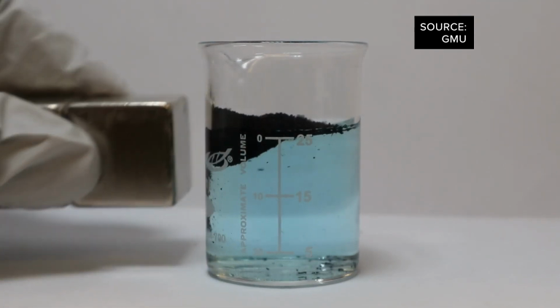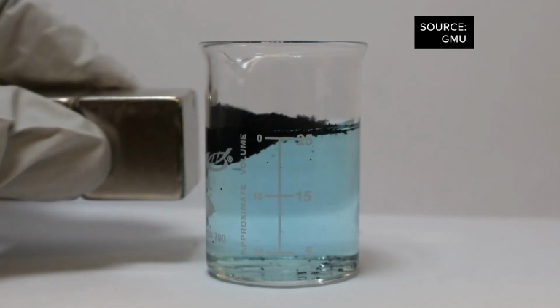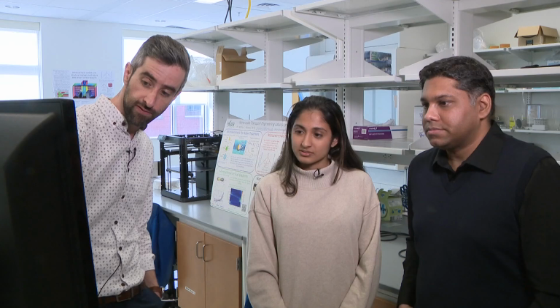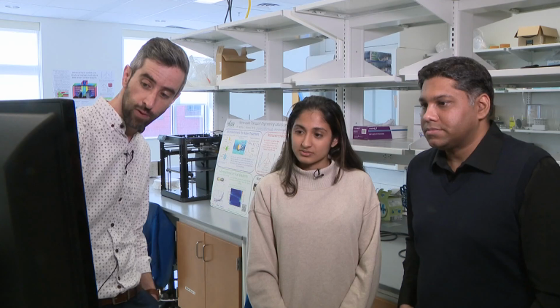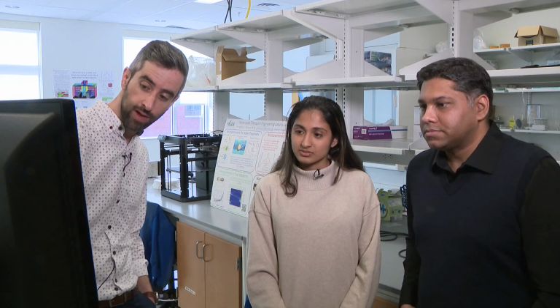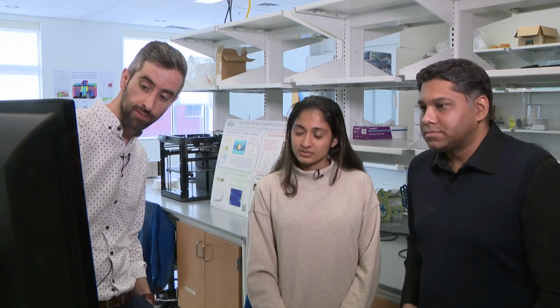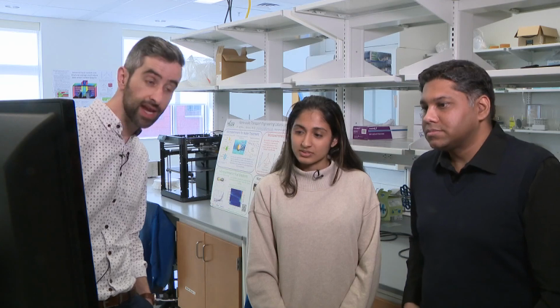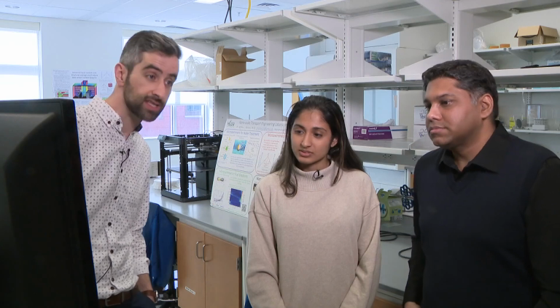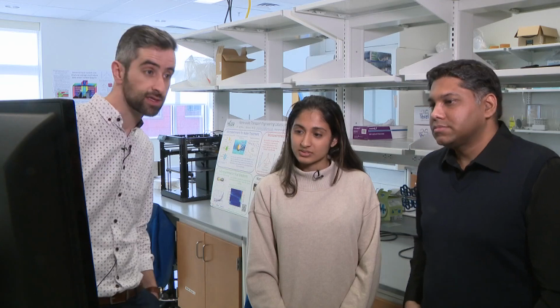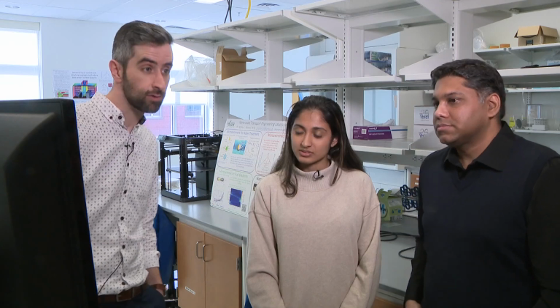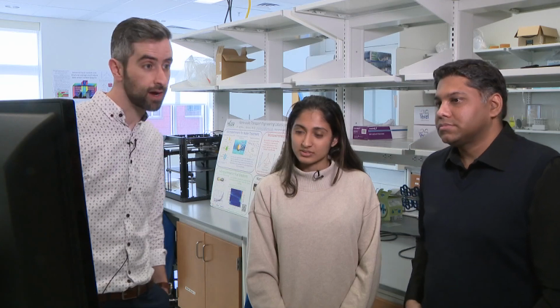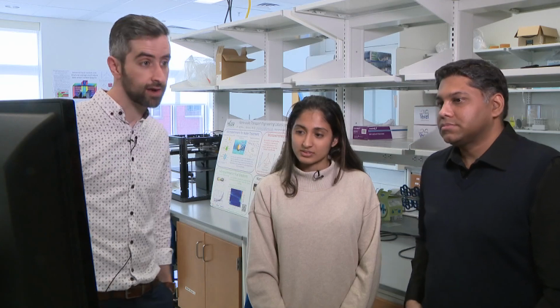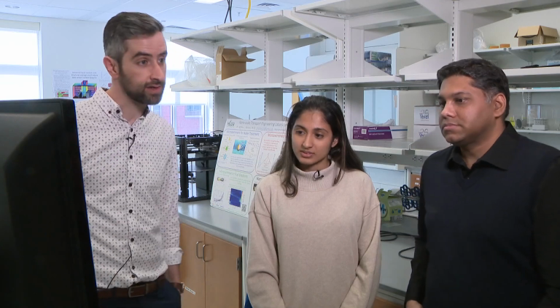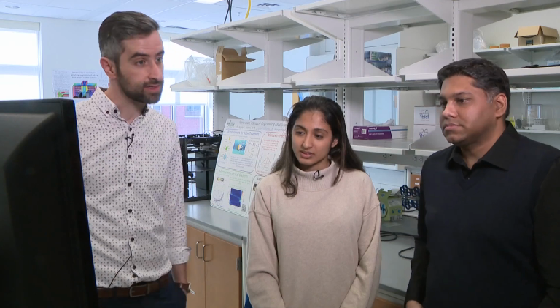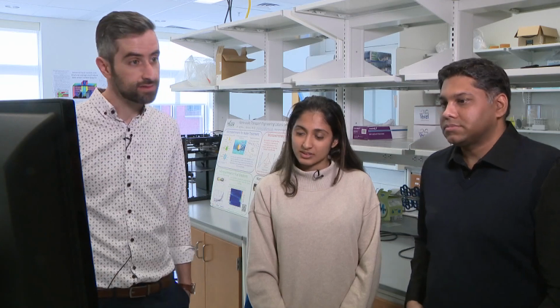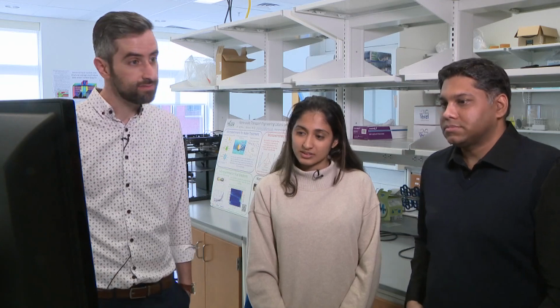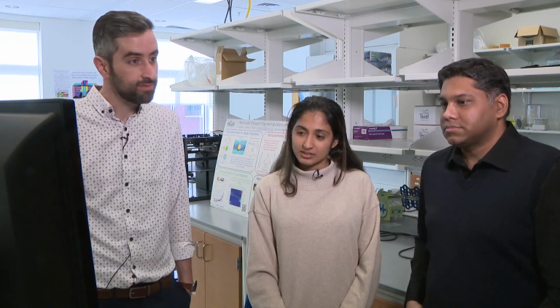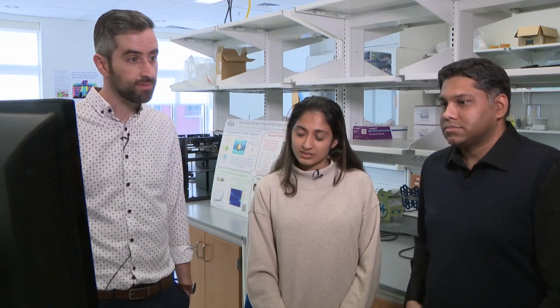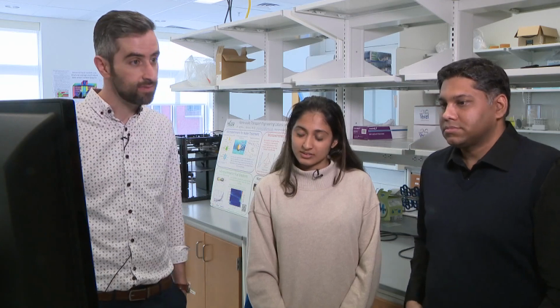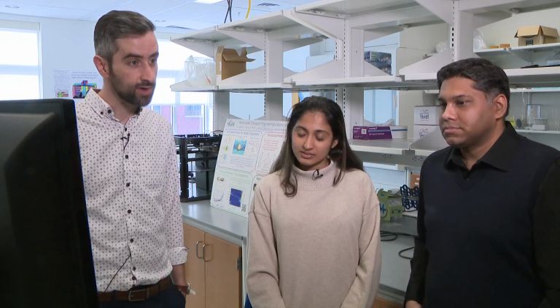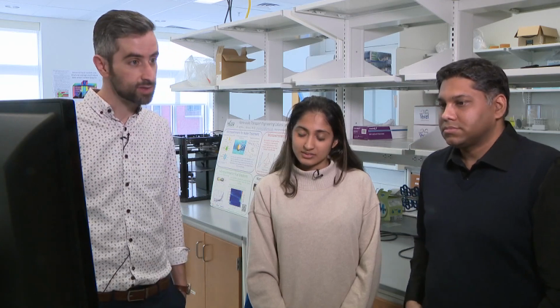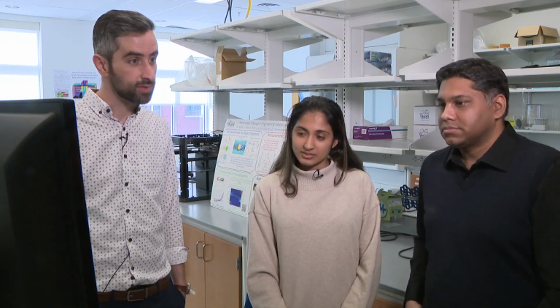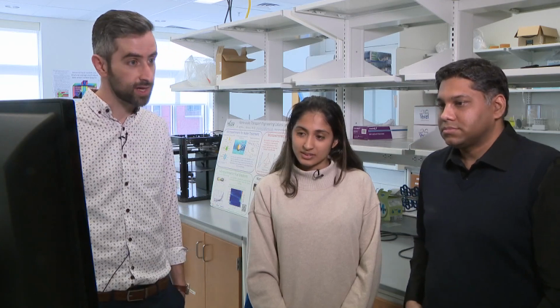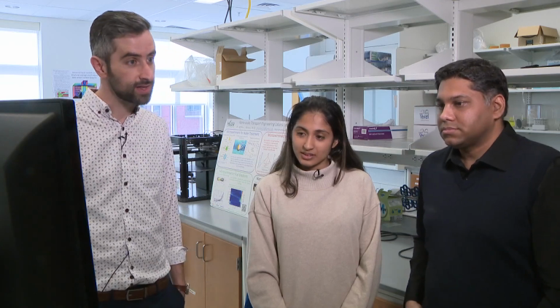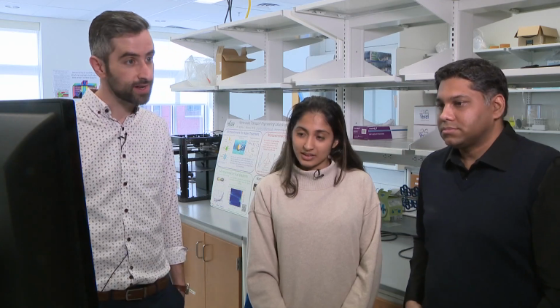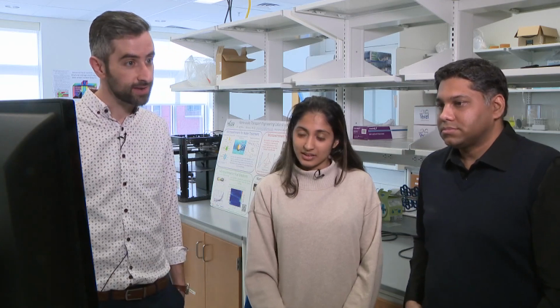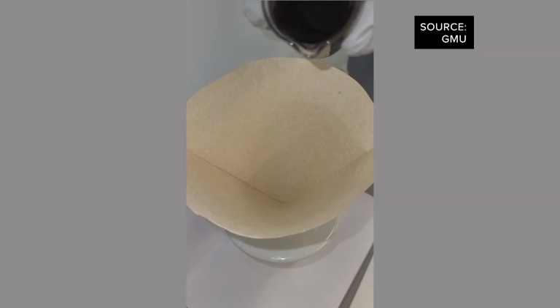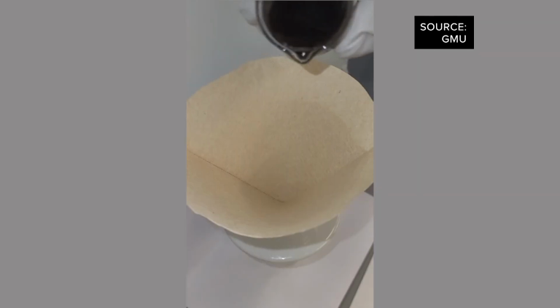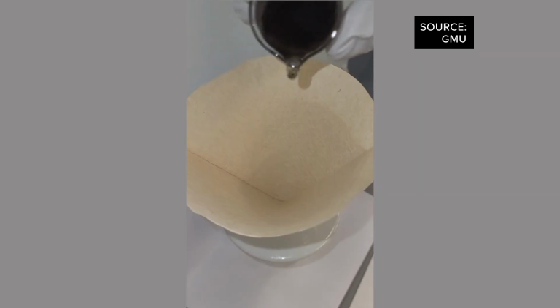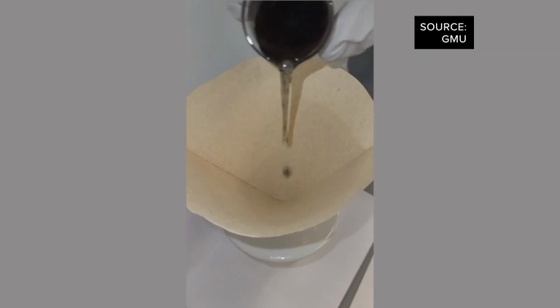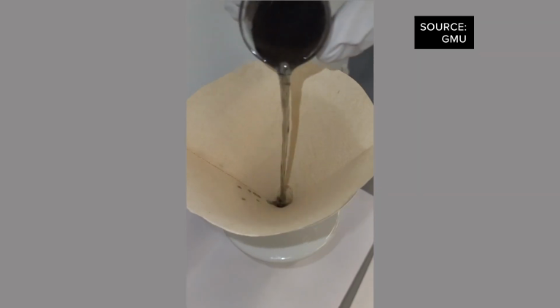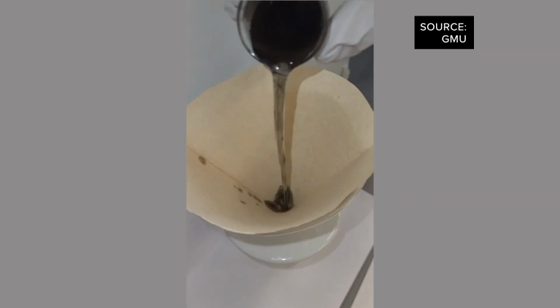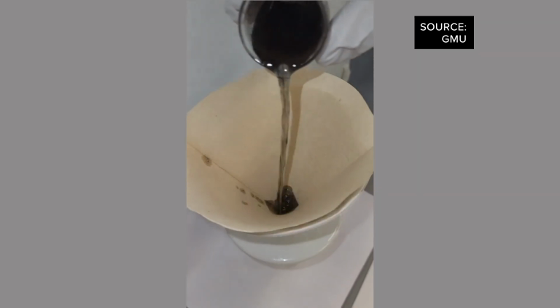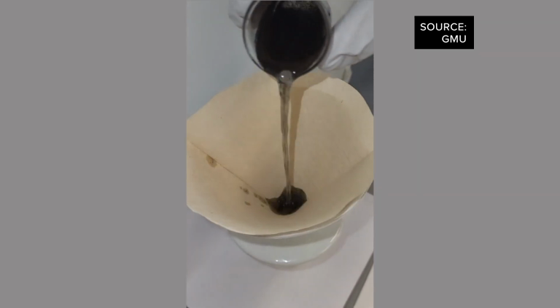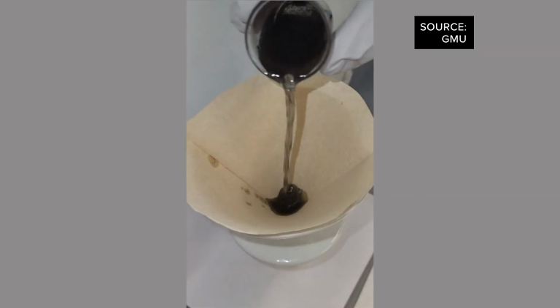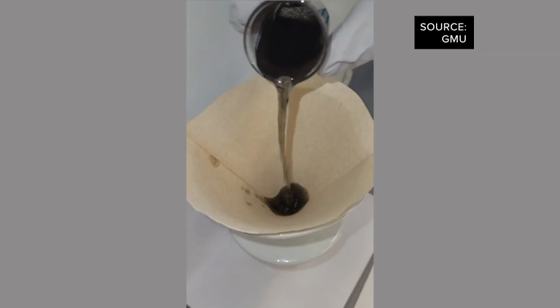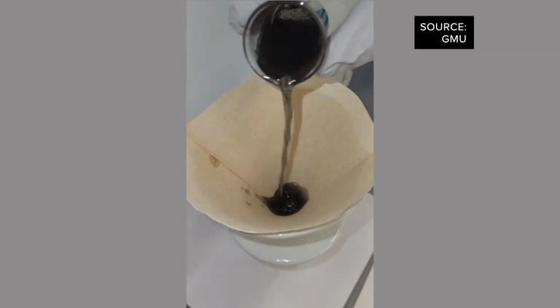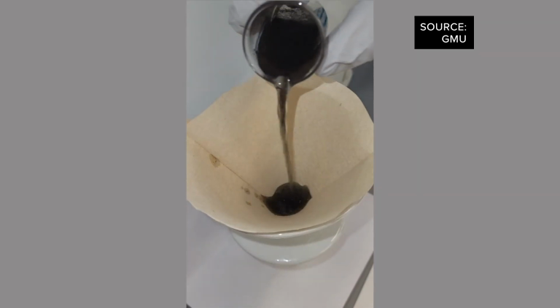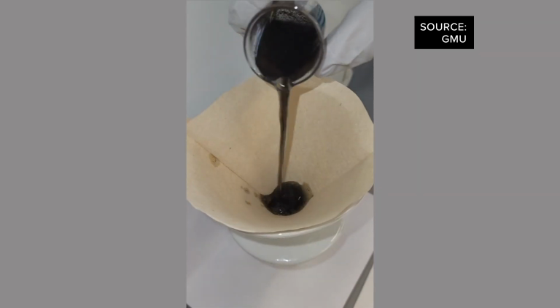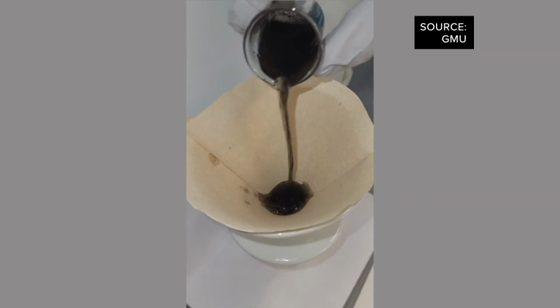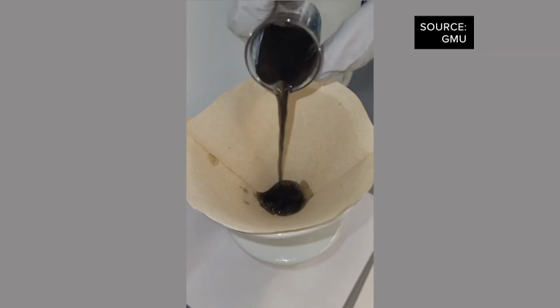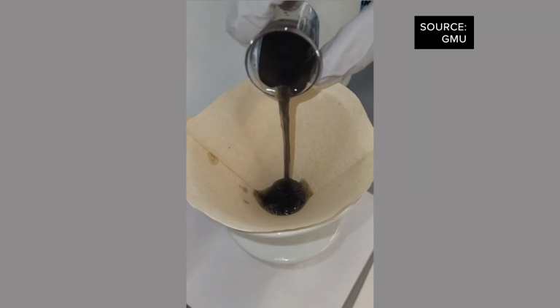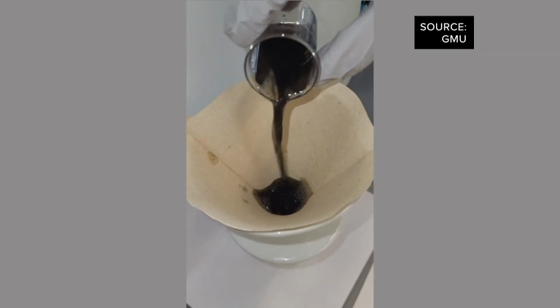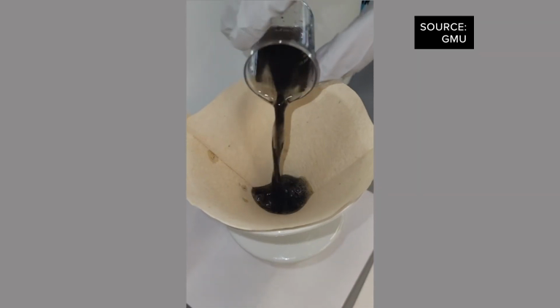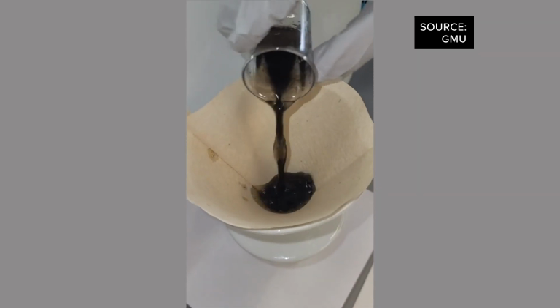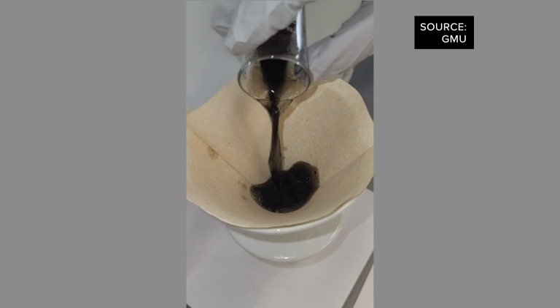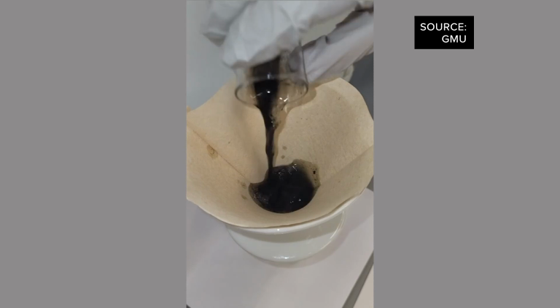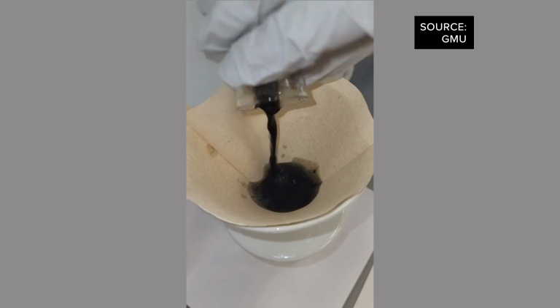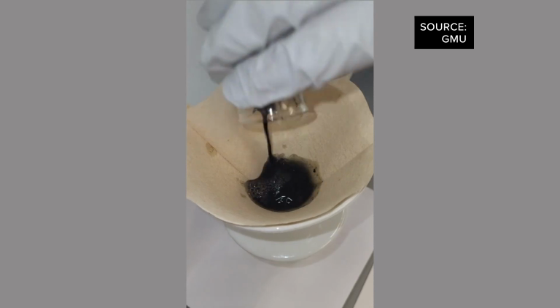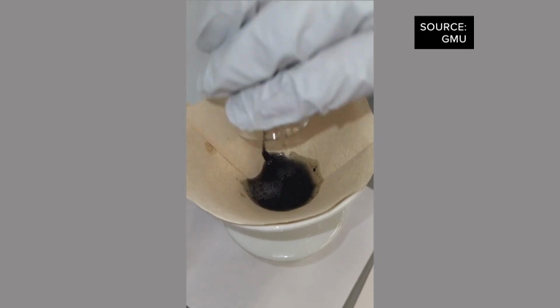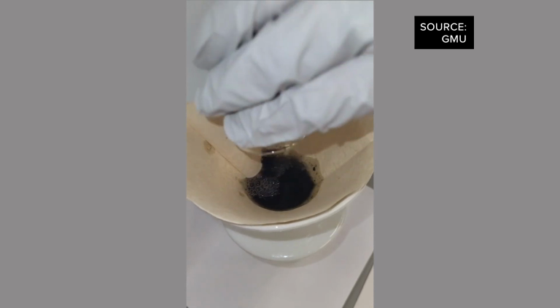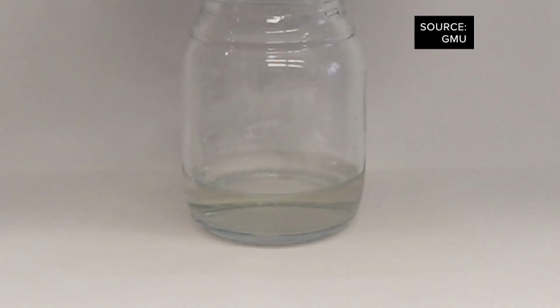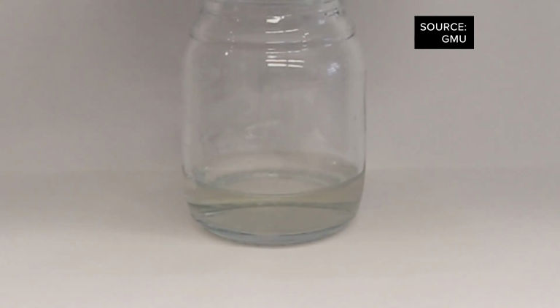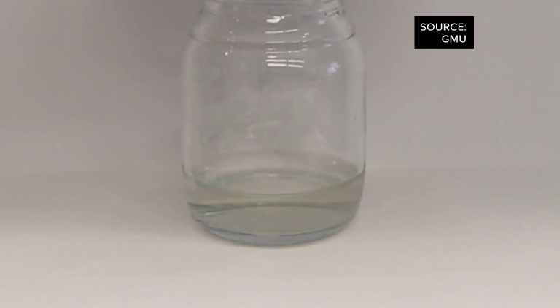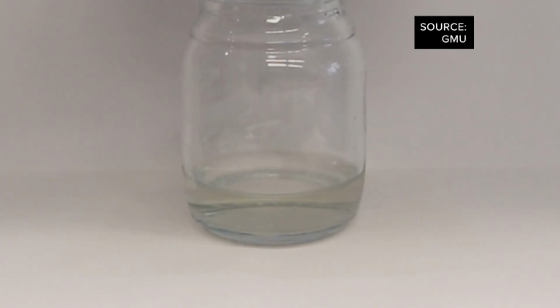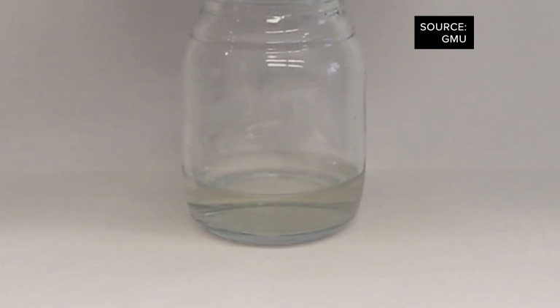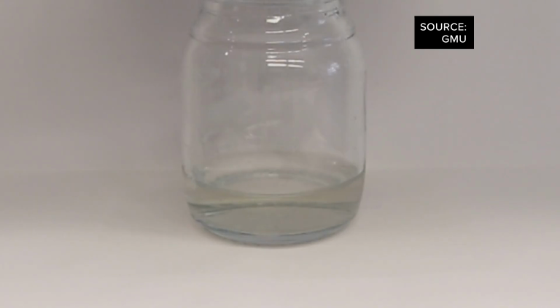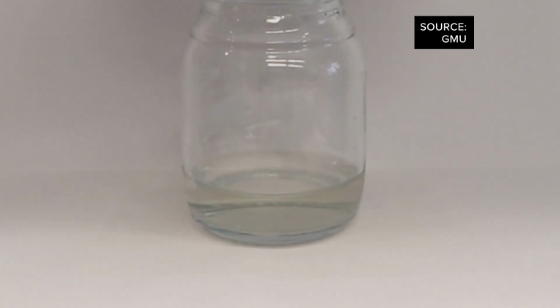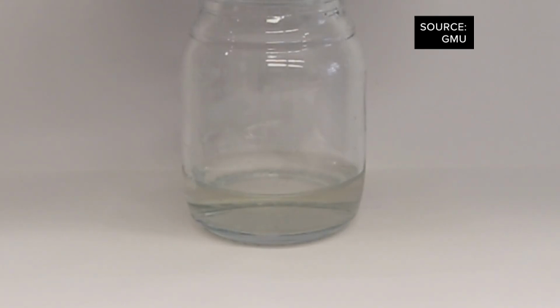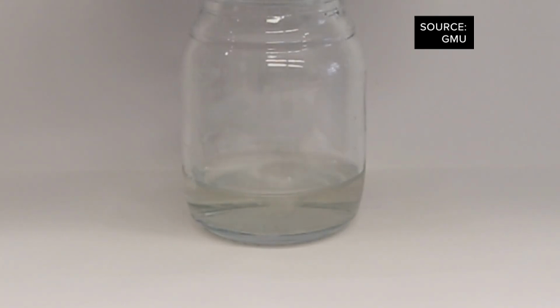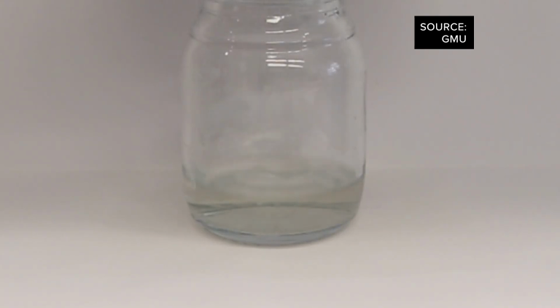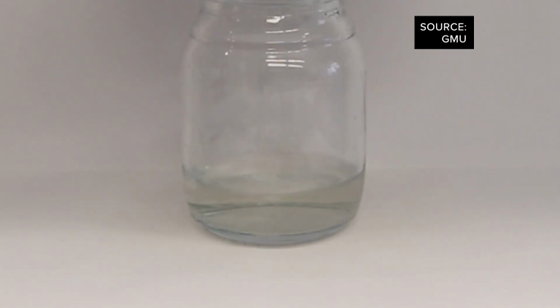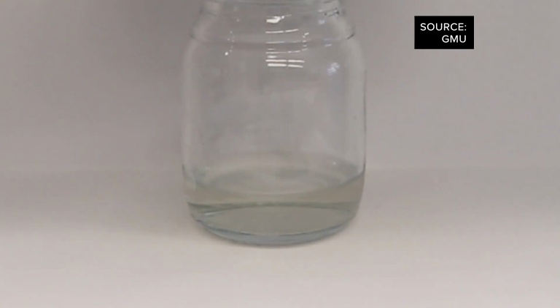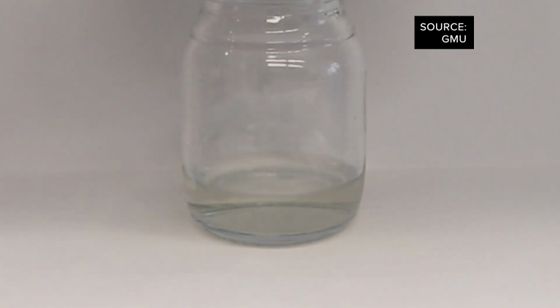After 40 minutes, the water looks pretty clean. You could also pour the solution through a coffee filter, revealing clean water.